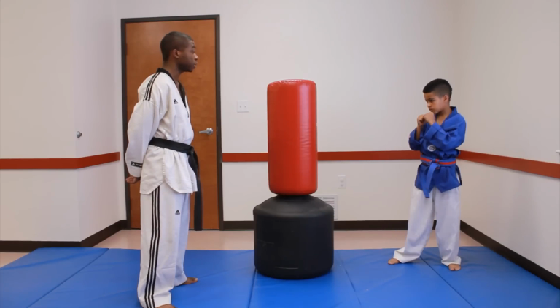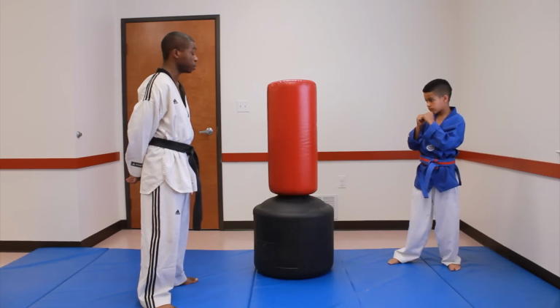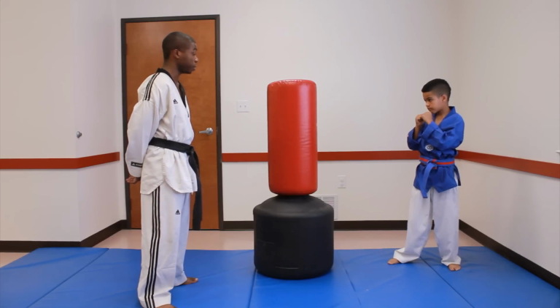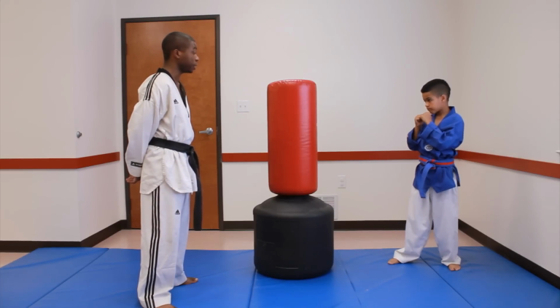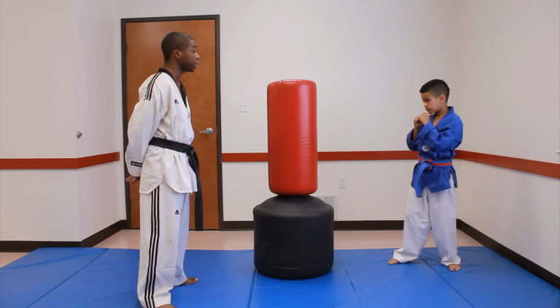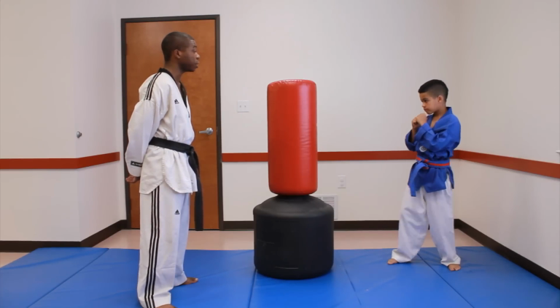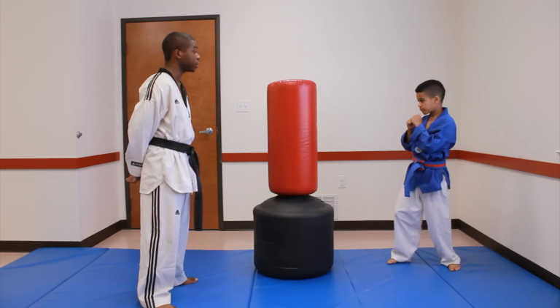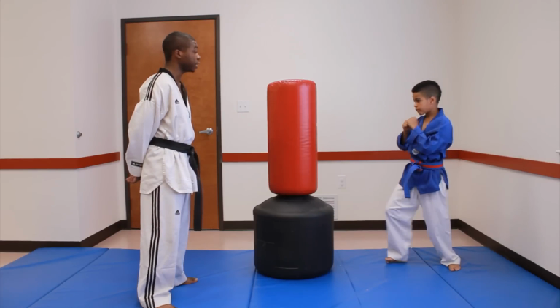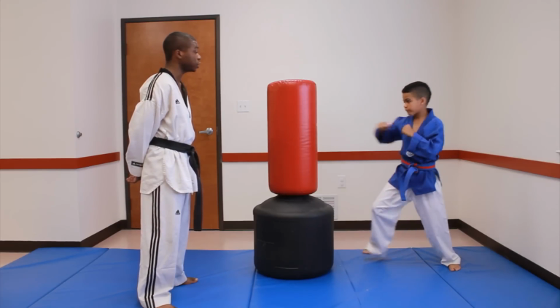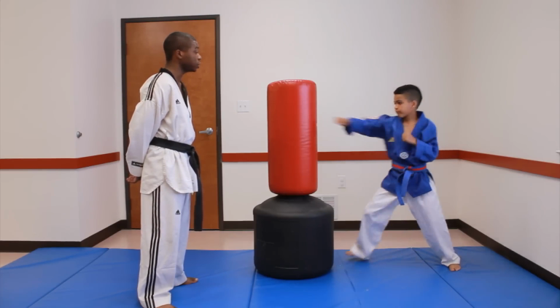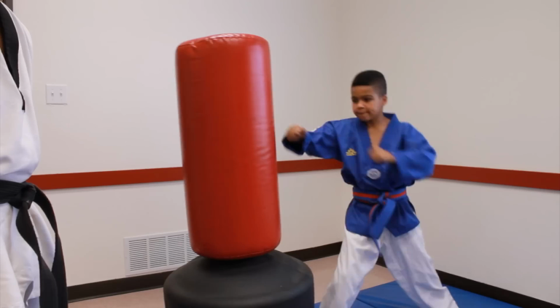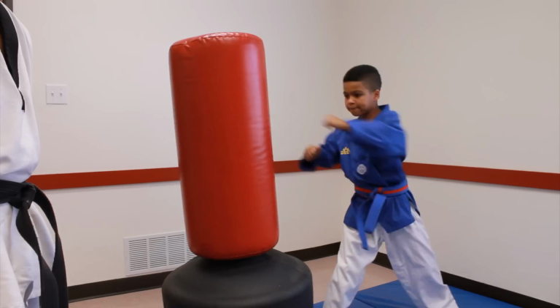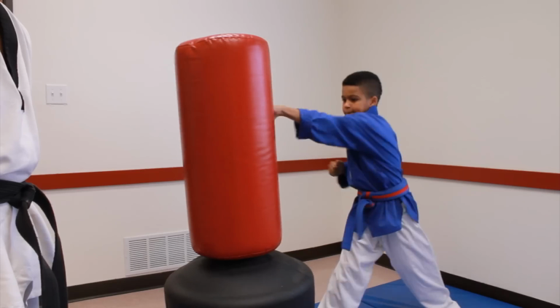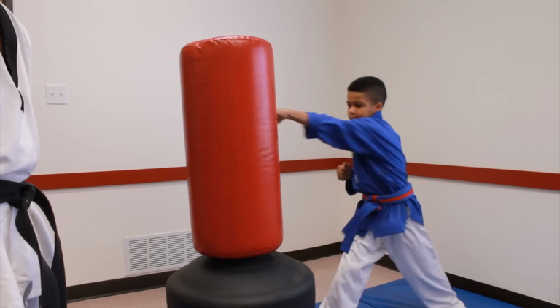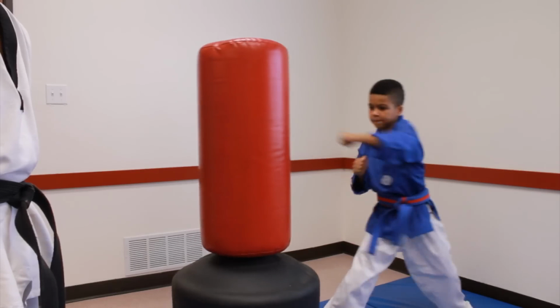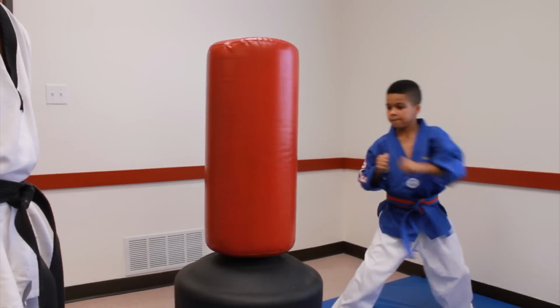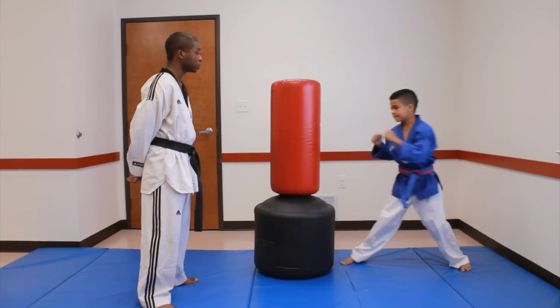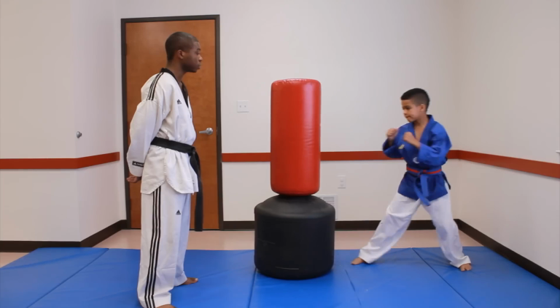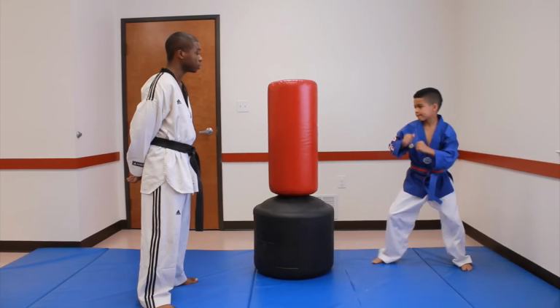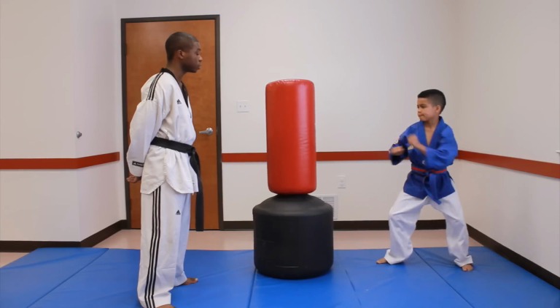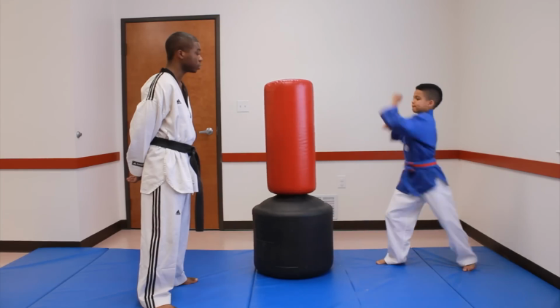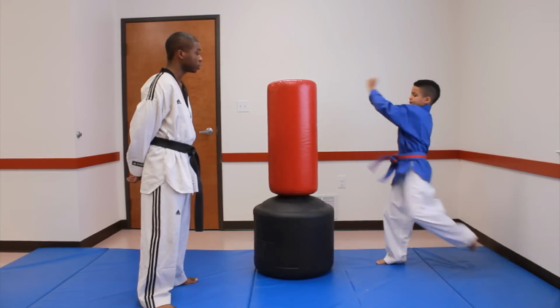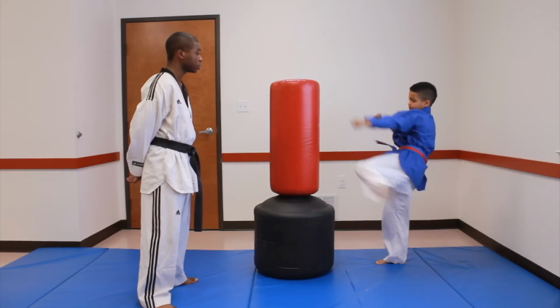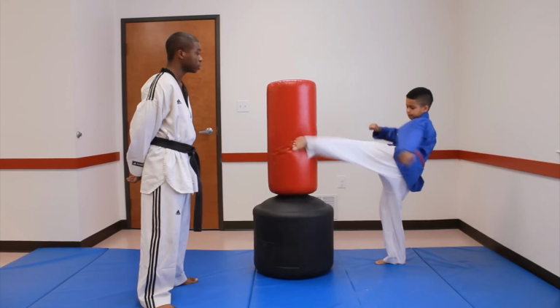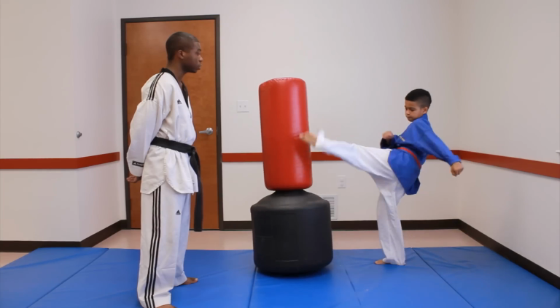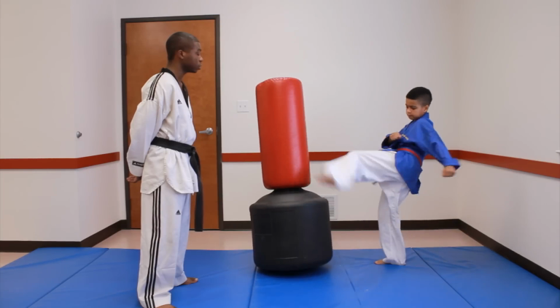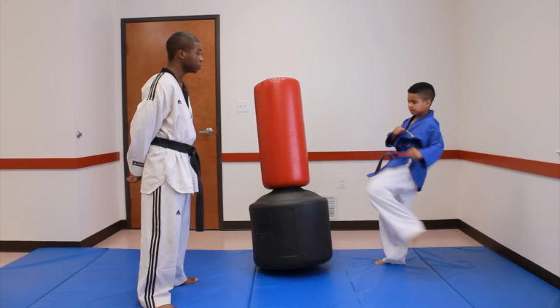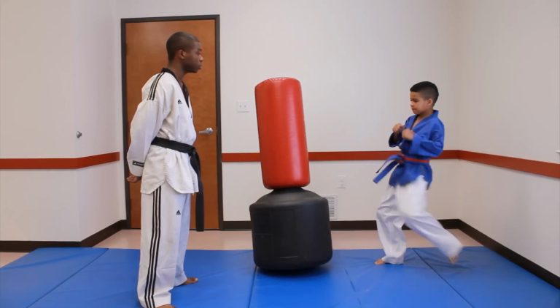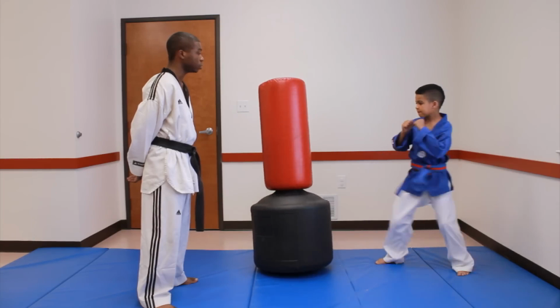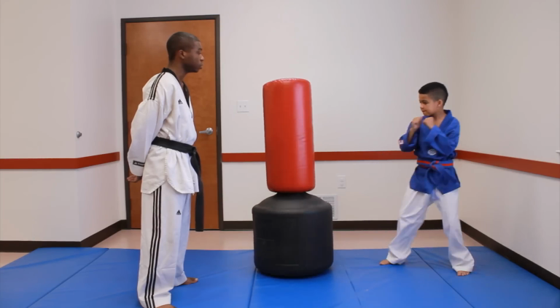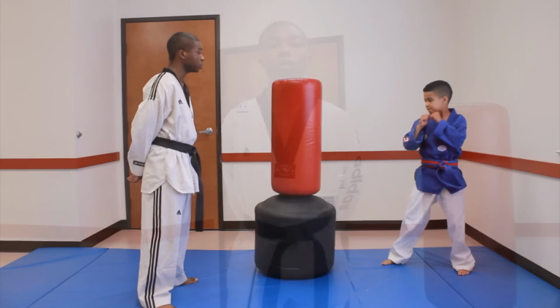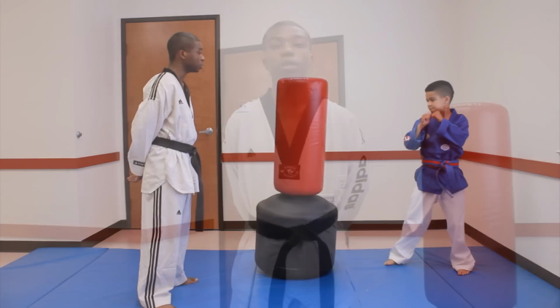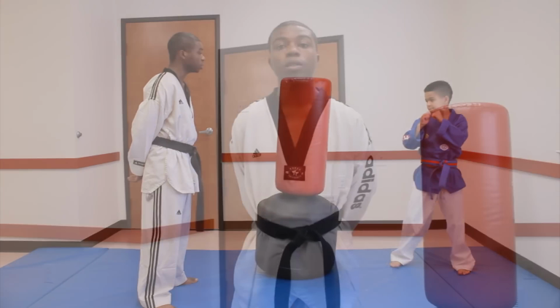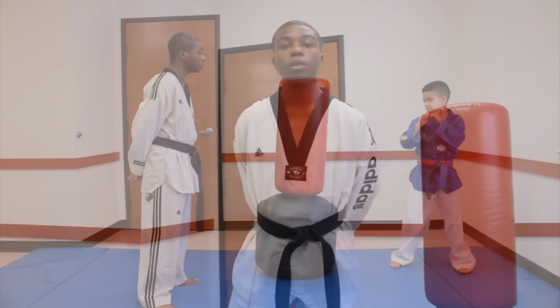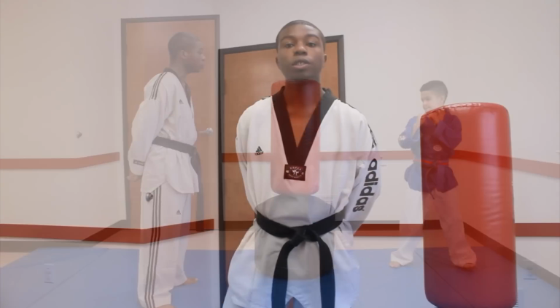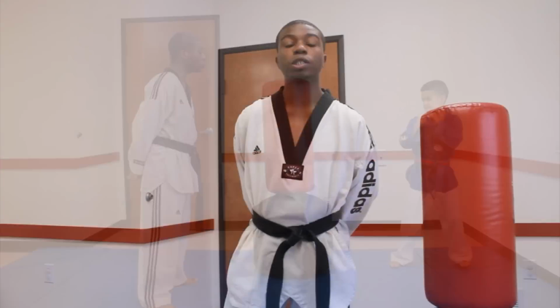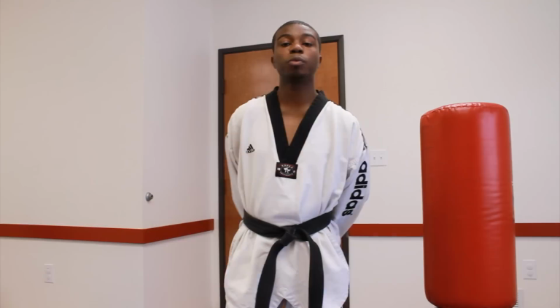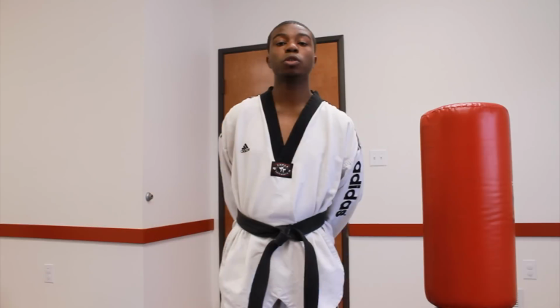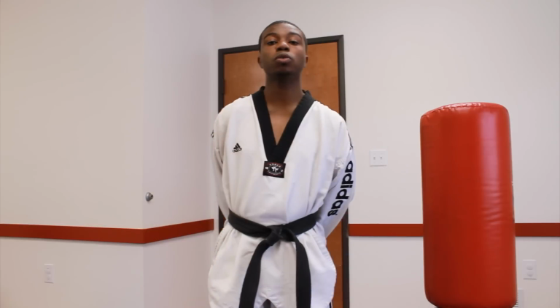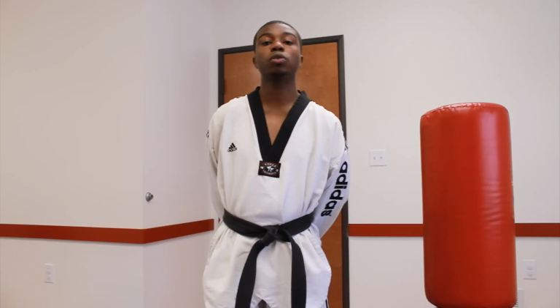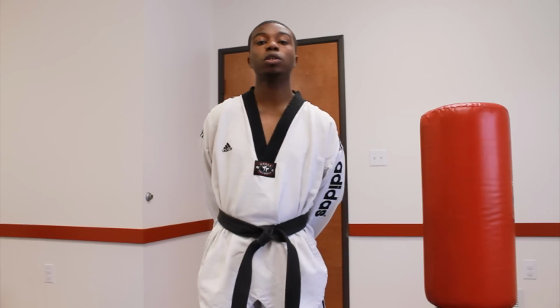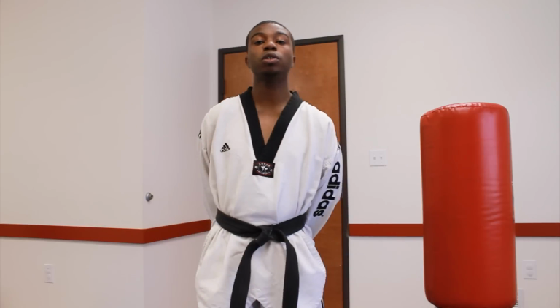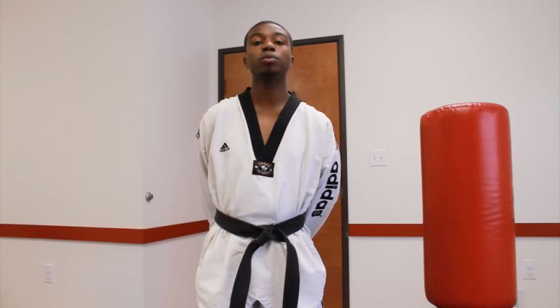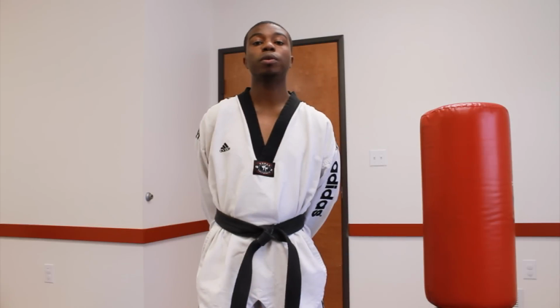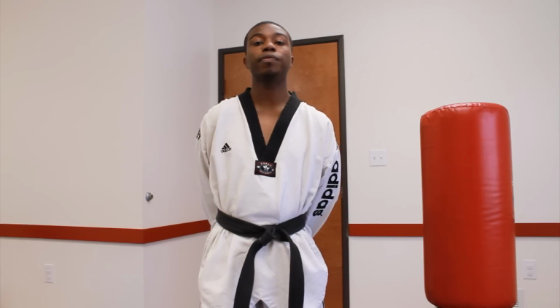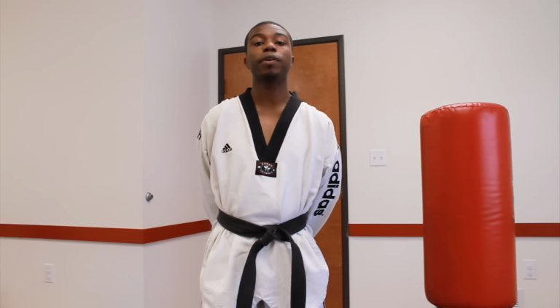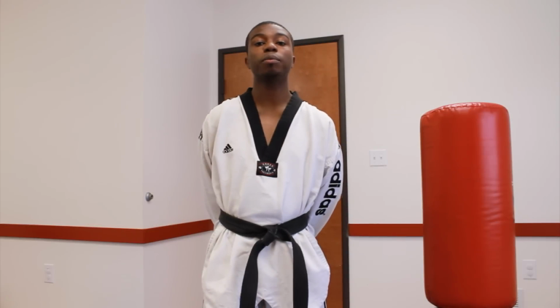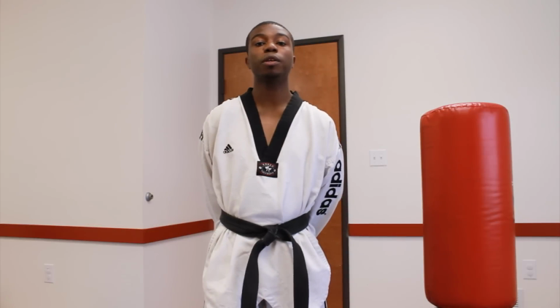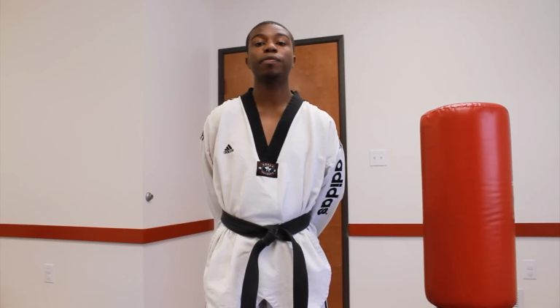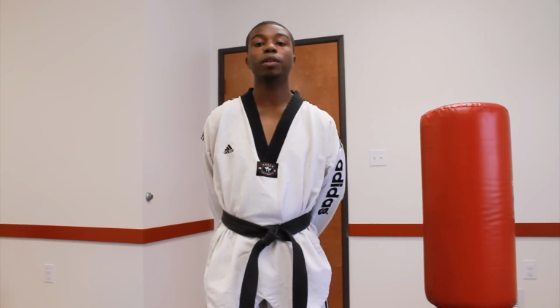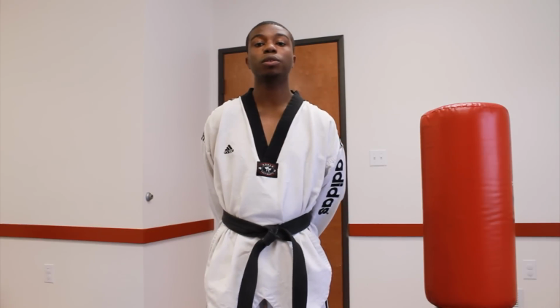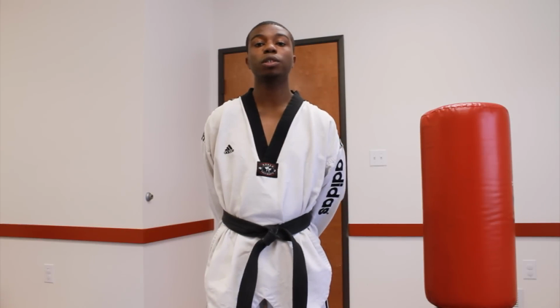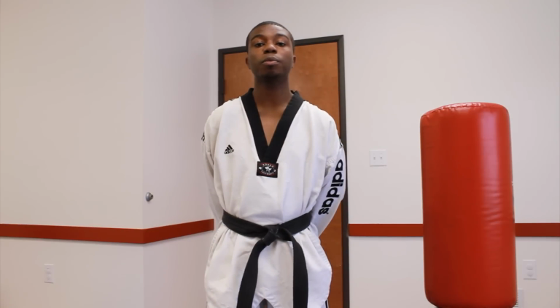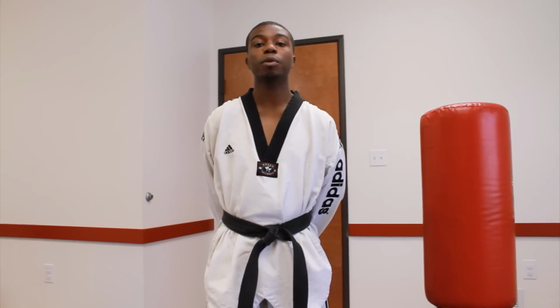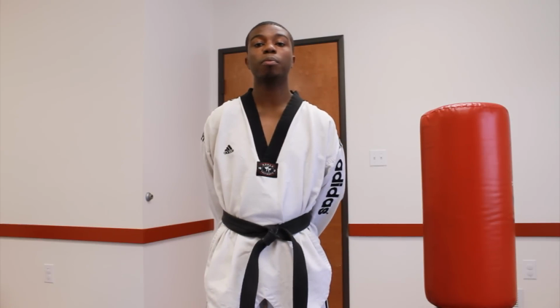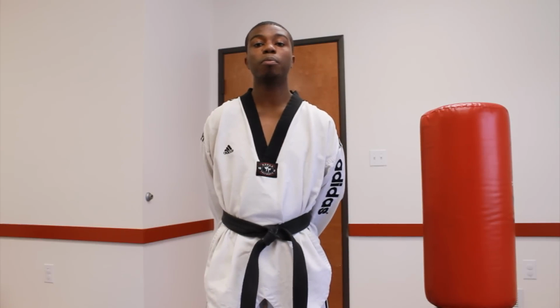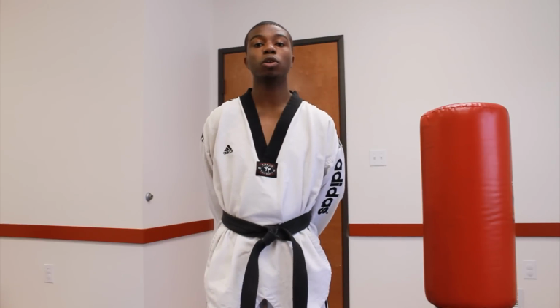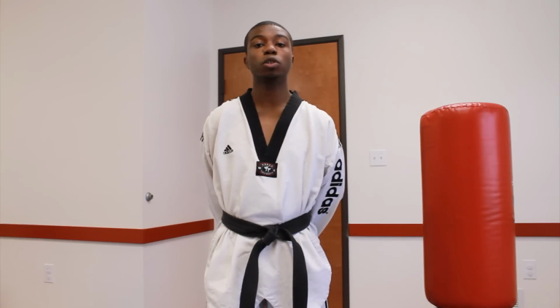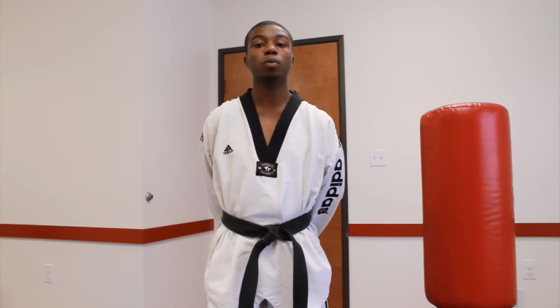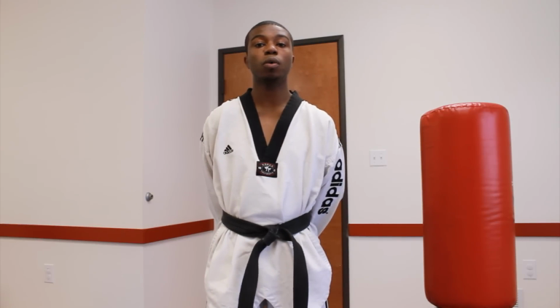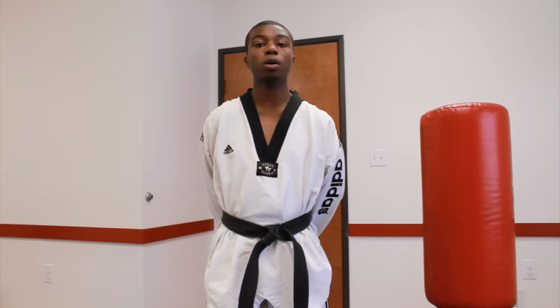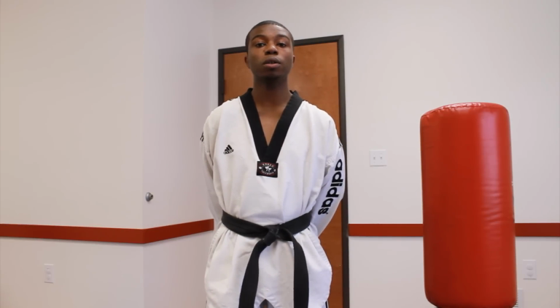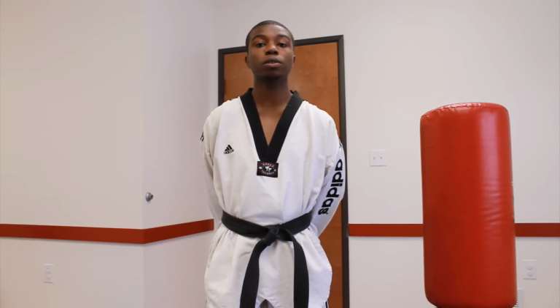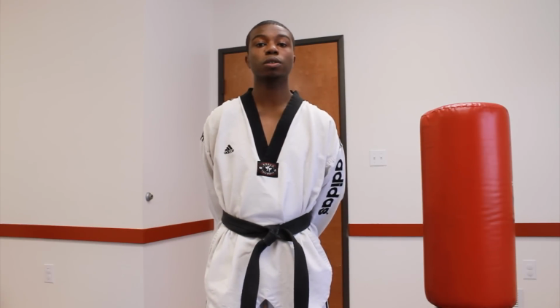Now put it in combinations. This is Marshall Jones with Family Fellowship Martial Arts, and this is how to train martial arts for kids.